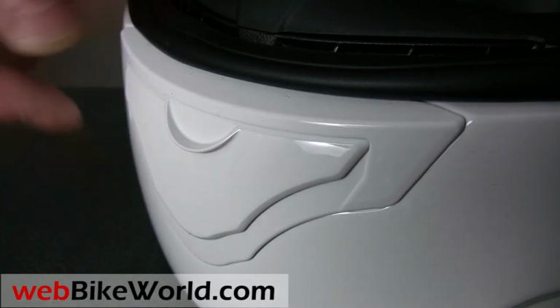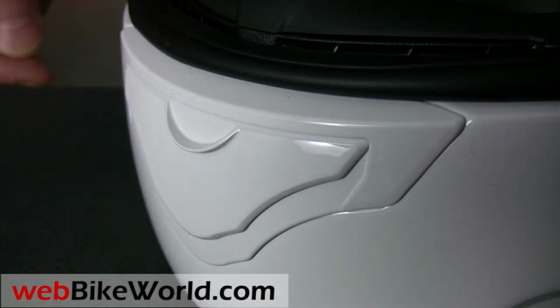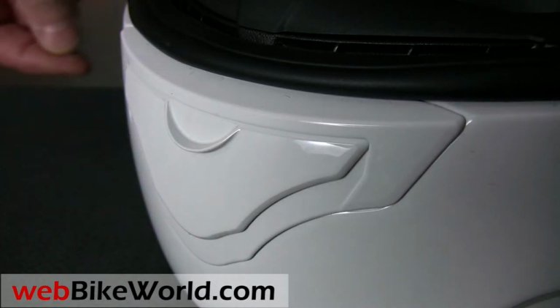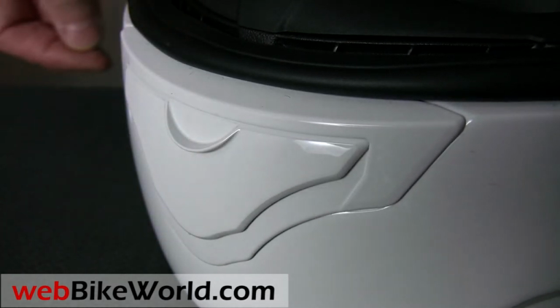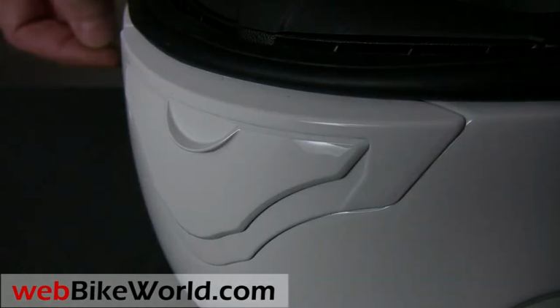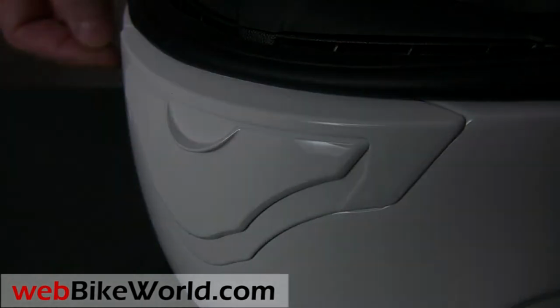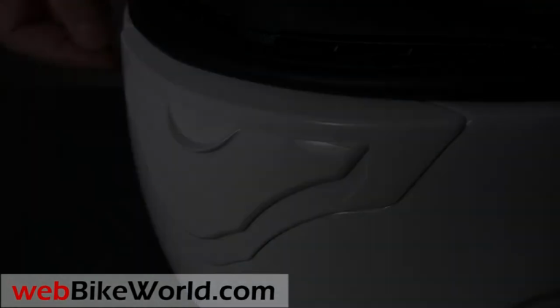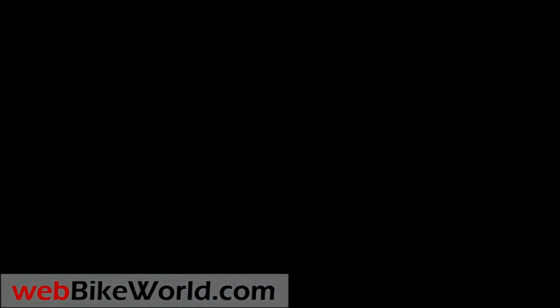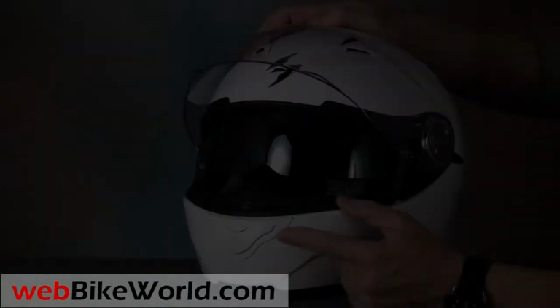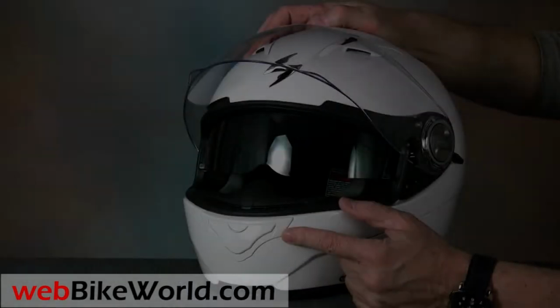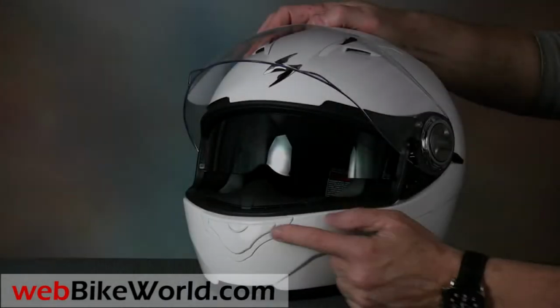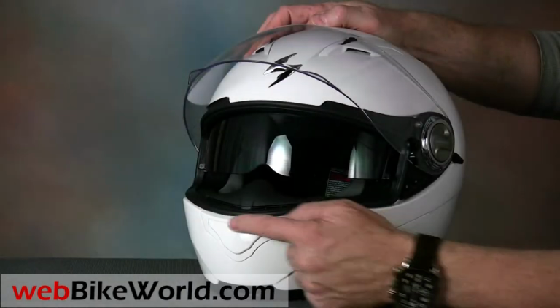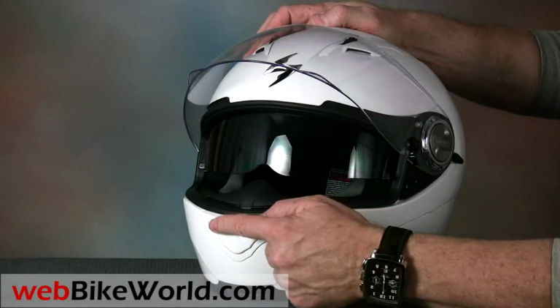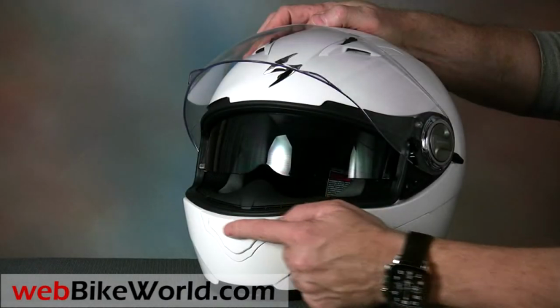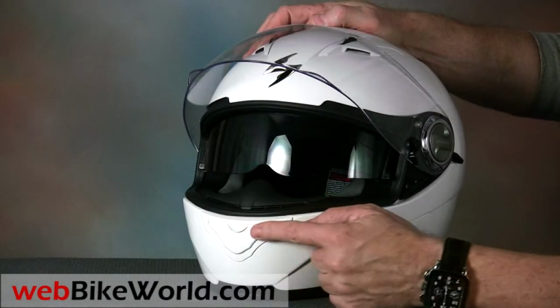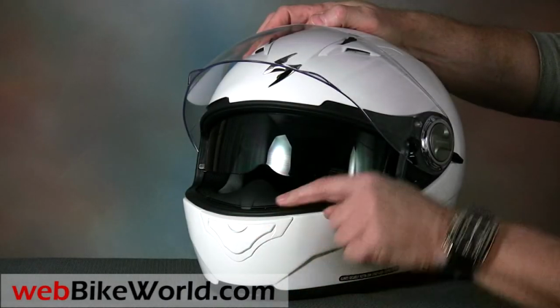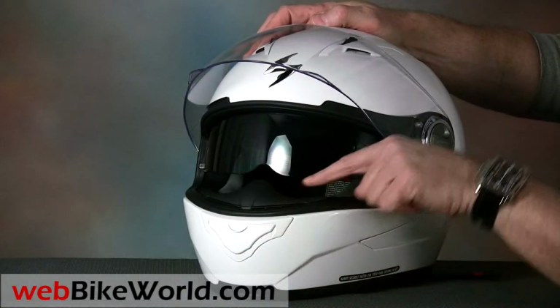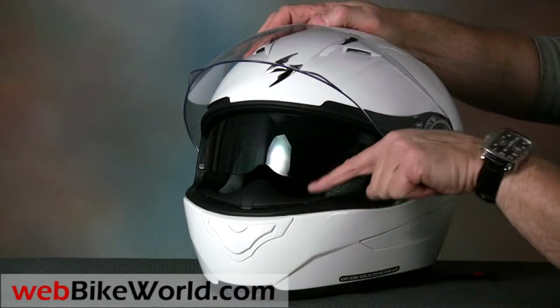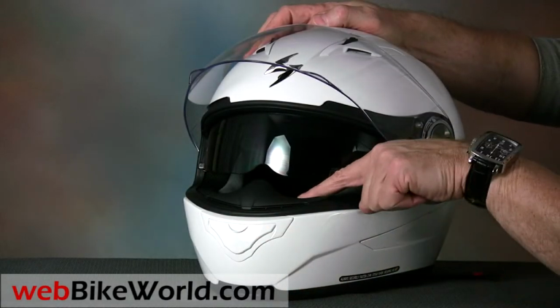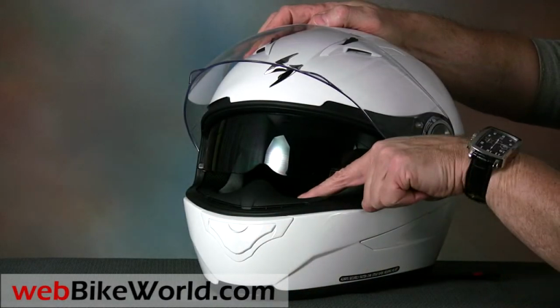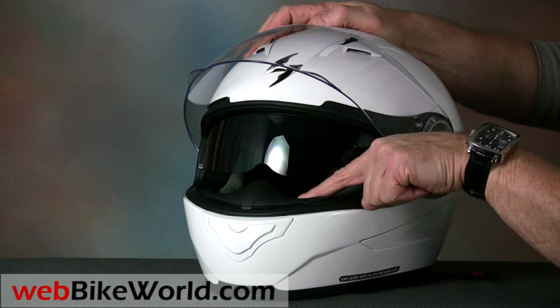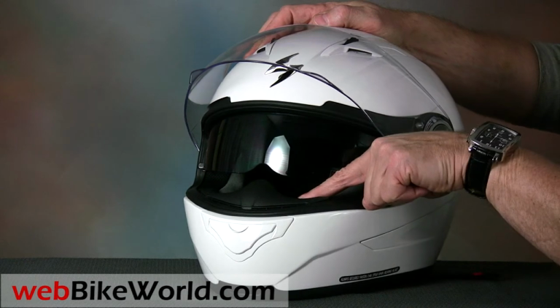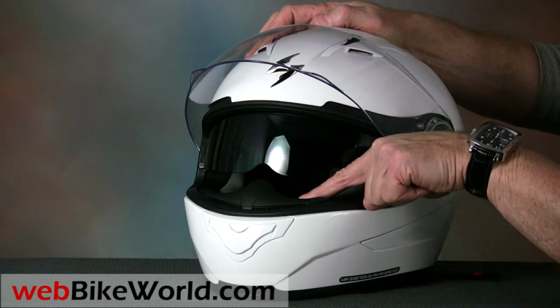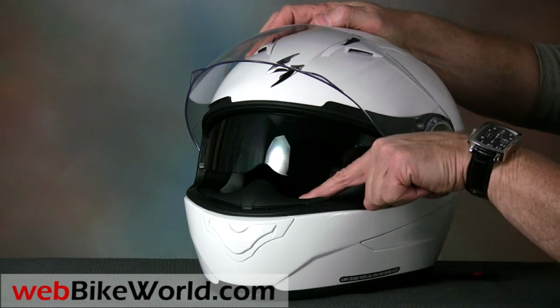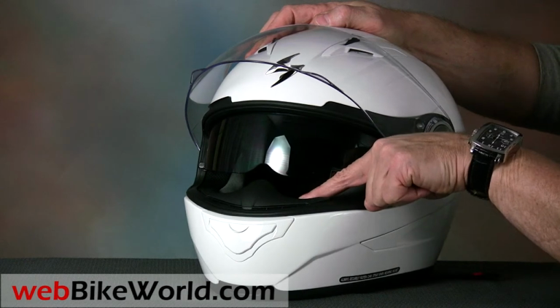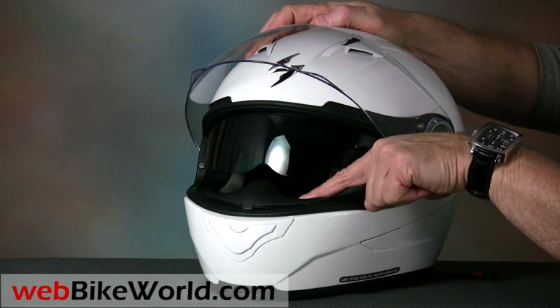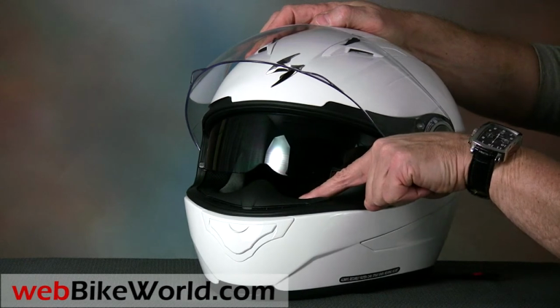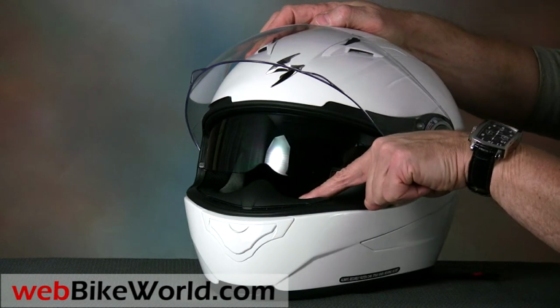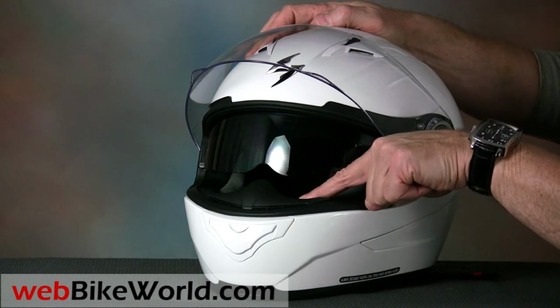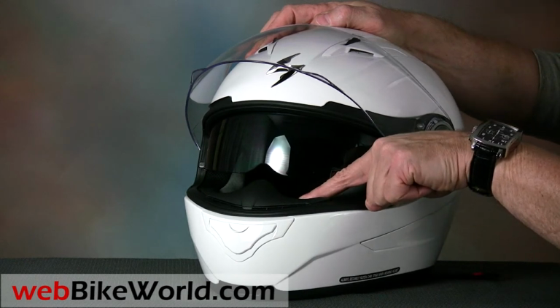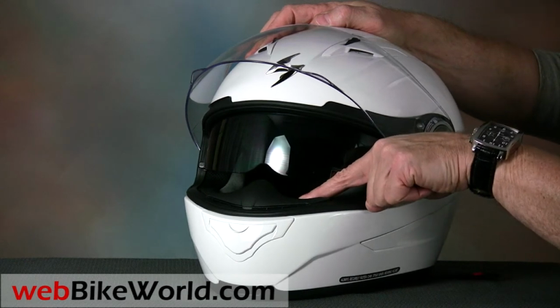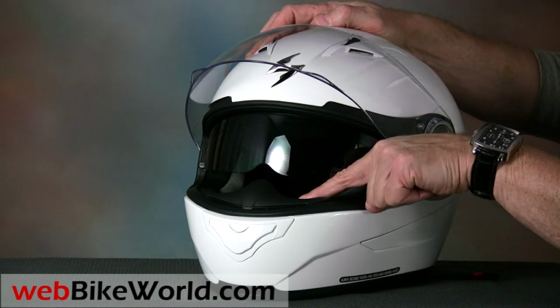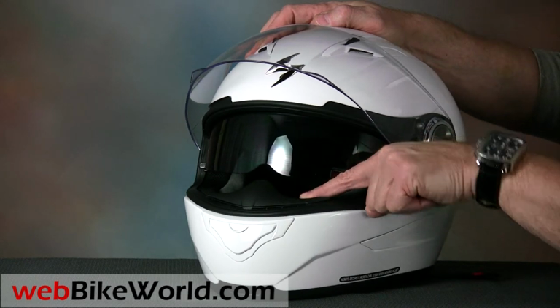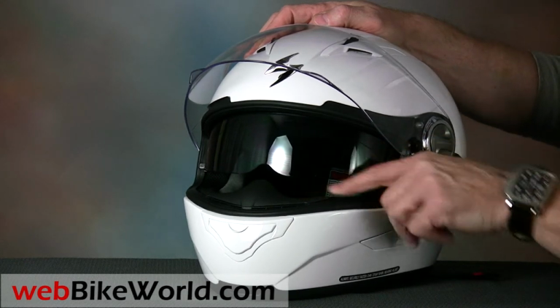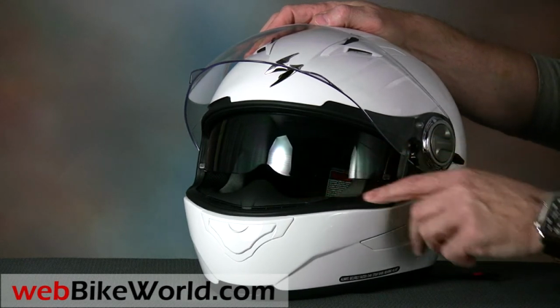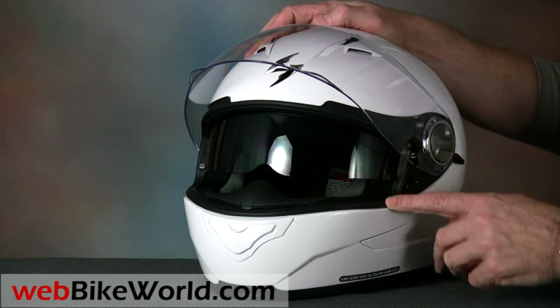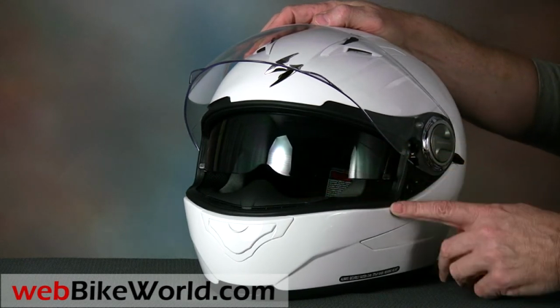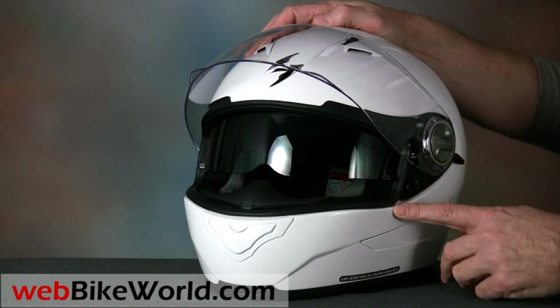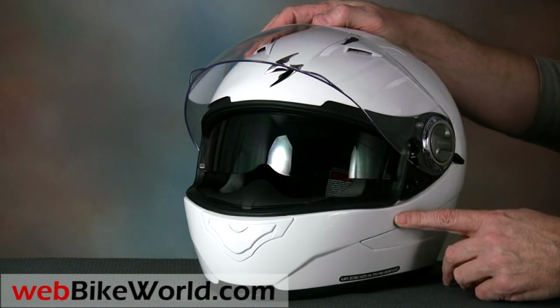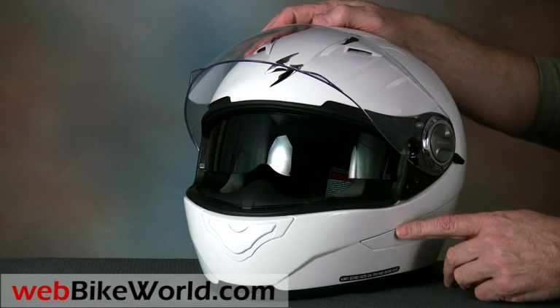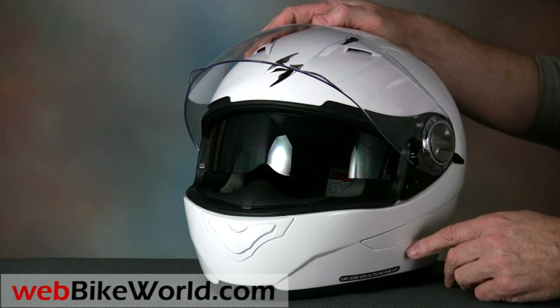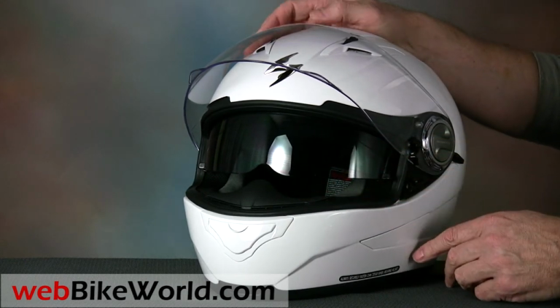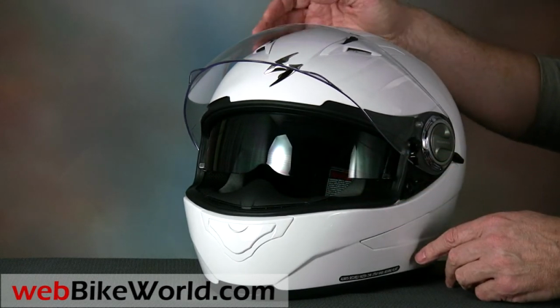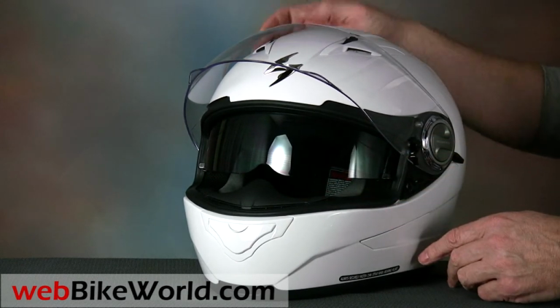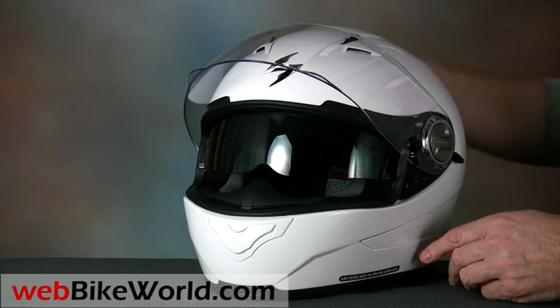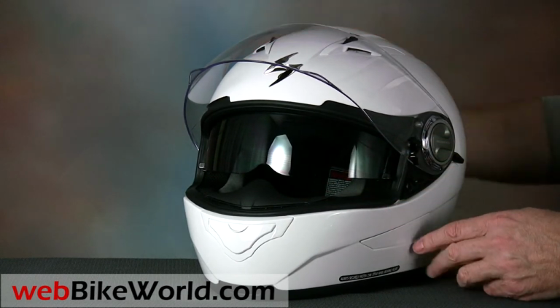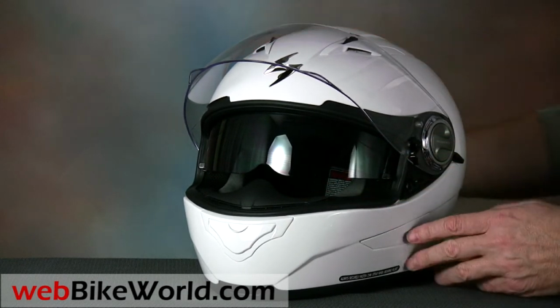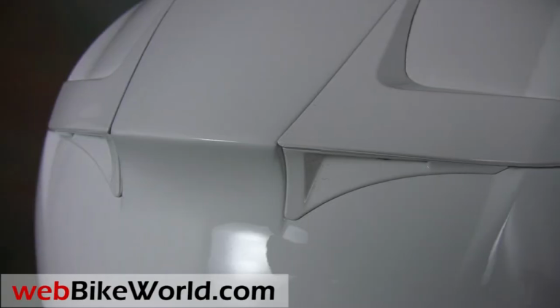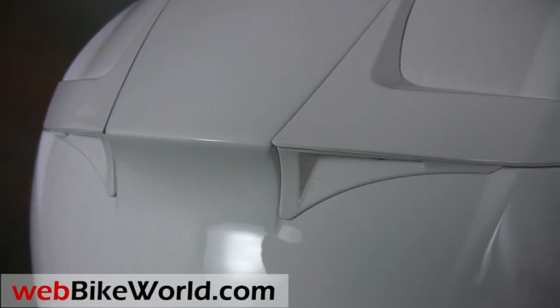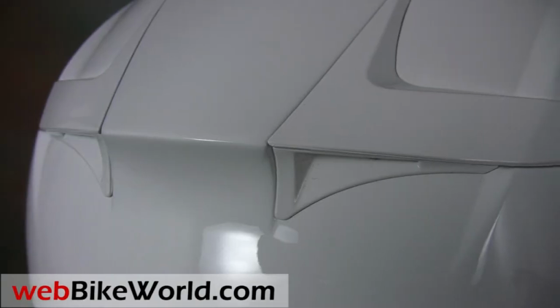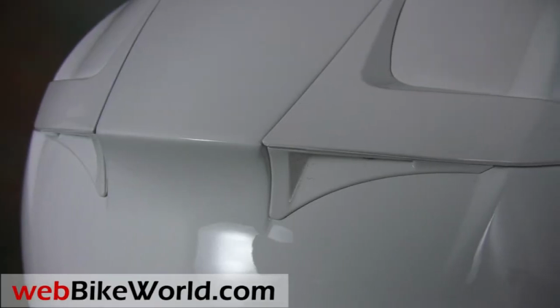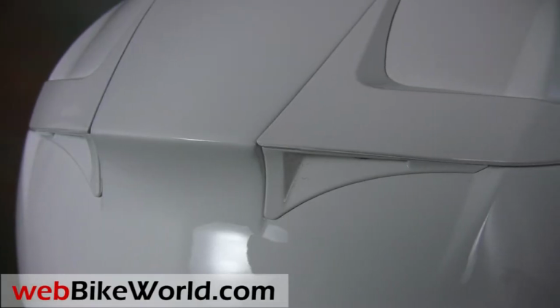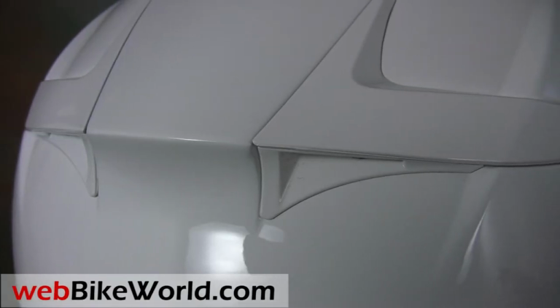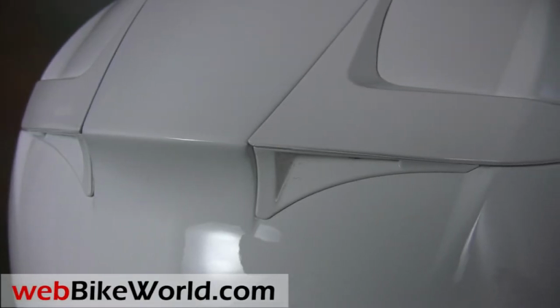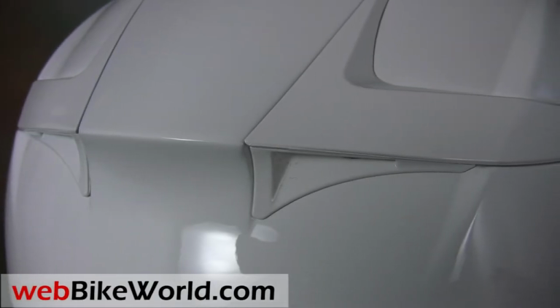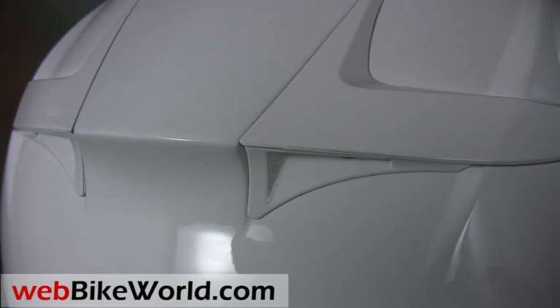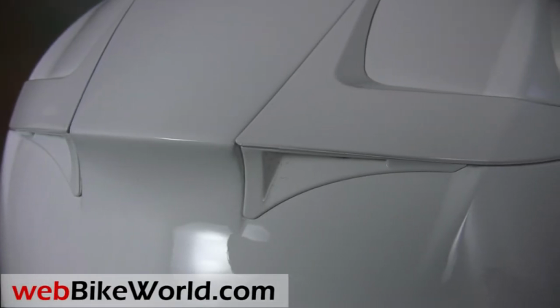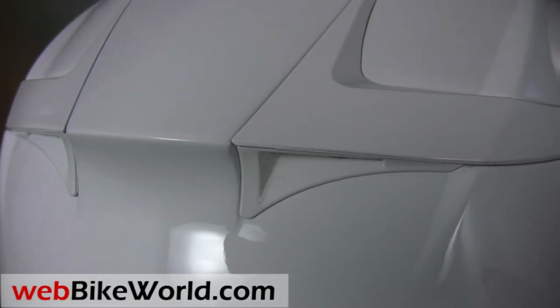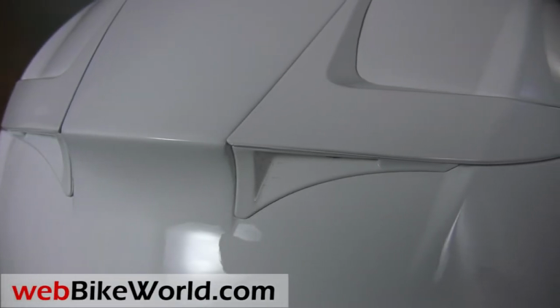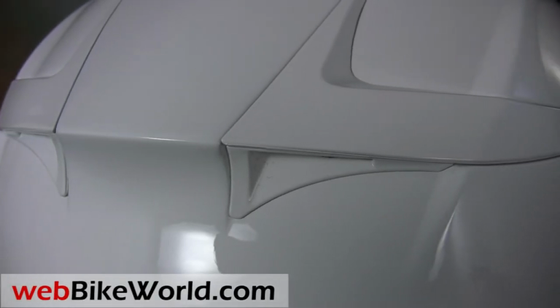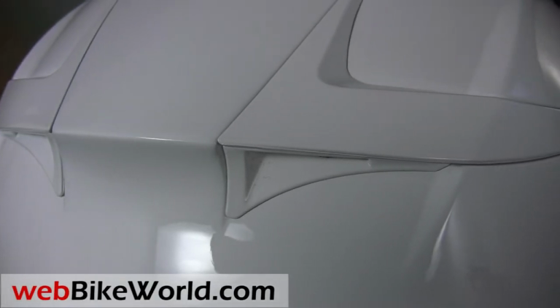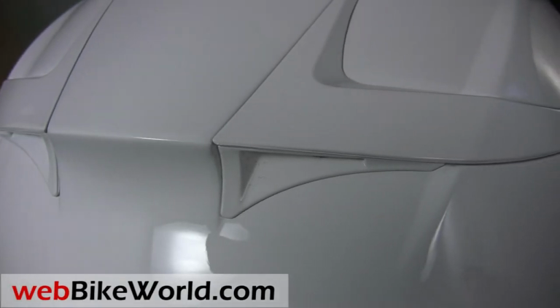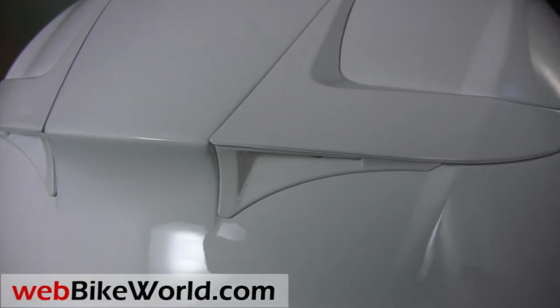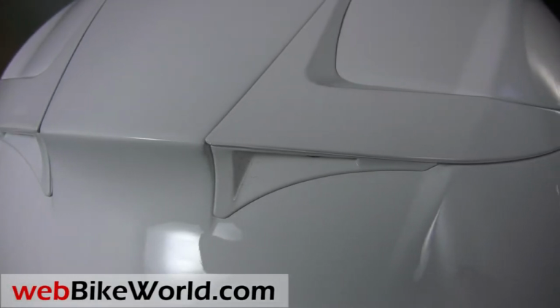There are also dual vent ports through the chin bar. The exhaust vents in the rear are nicely embedded into the helmet in a sleek design.